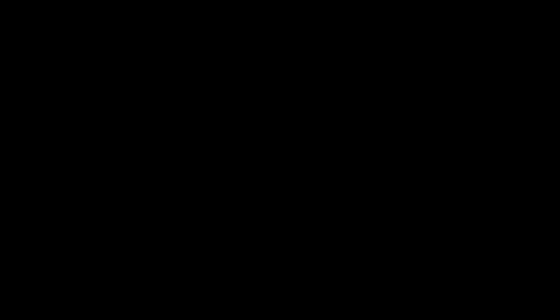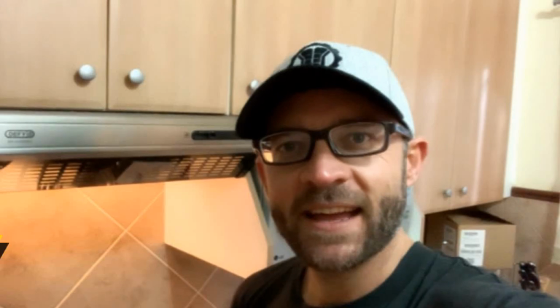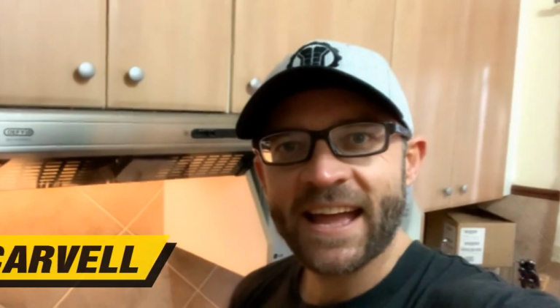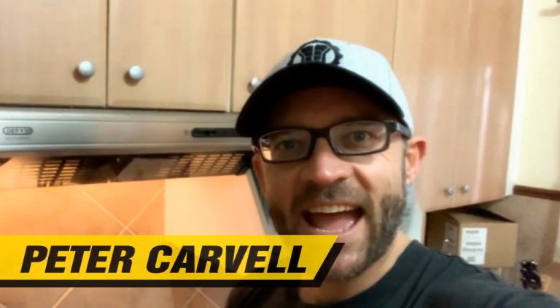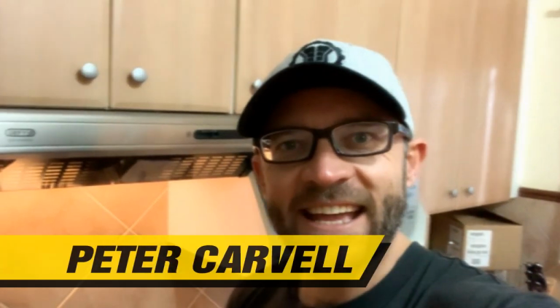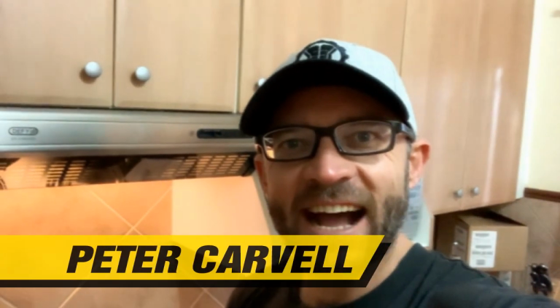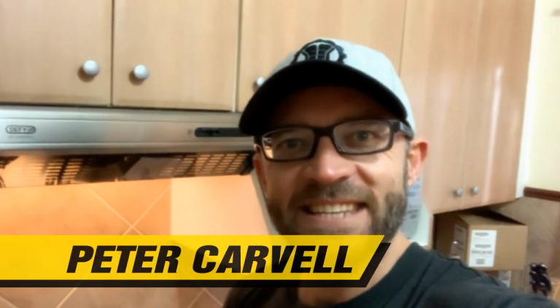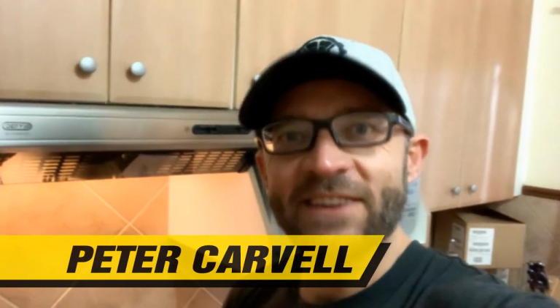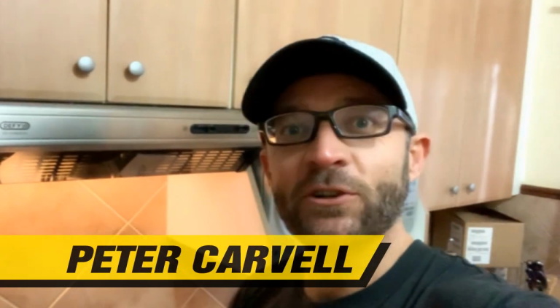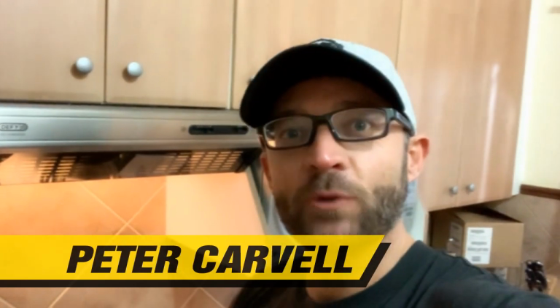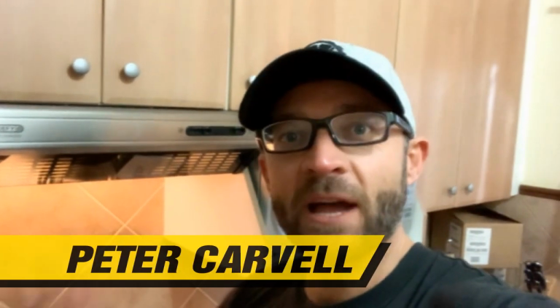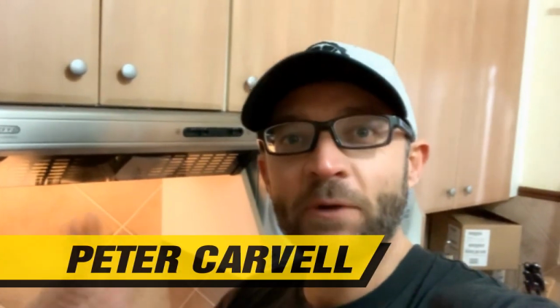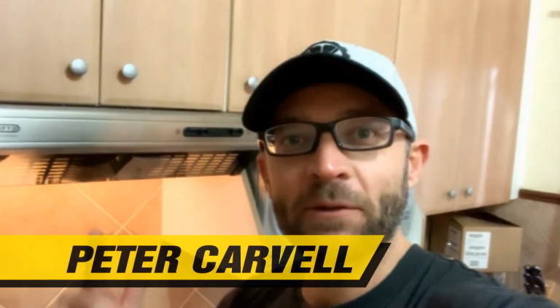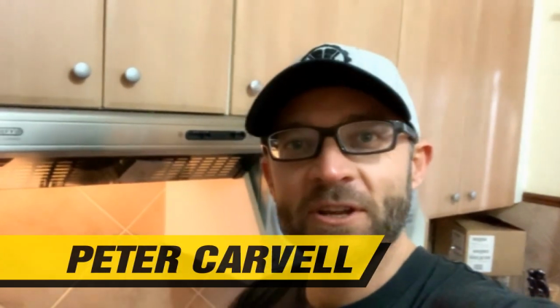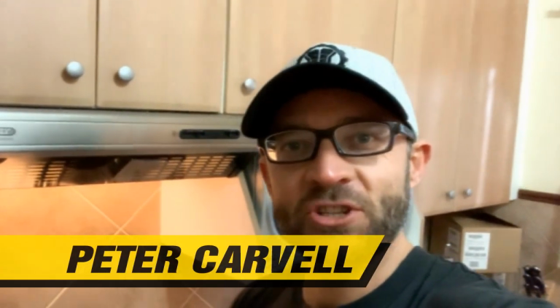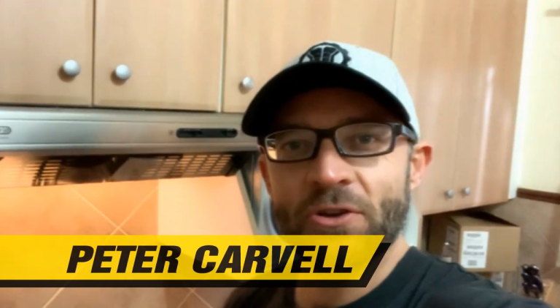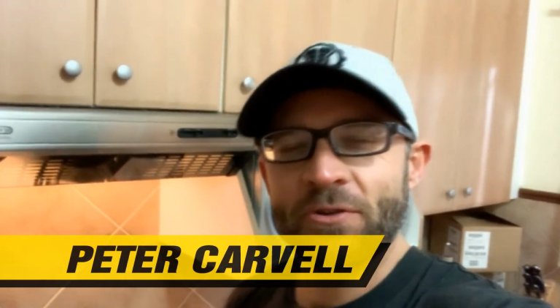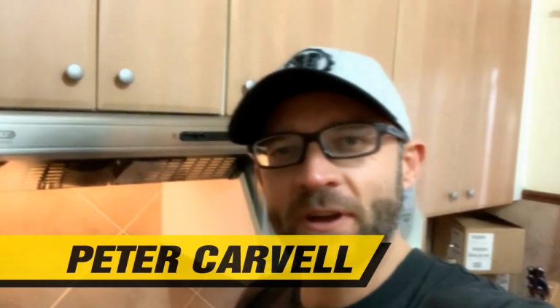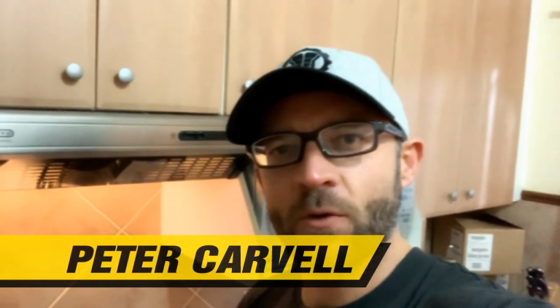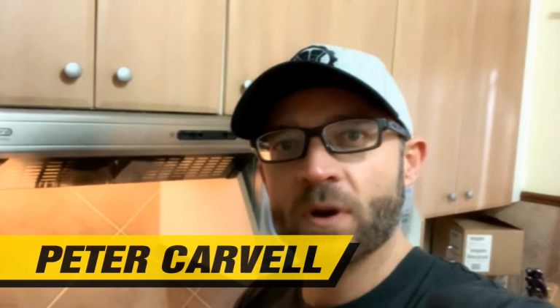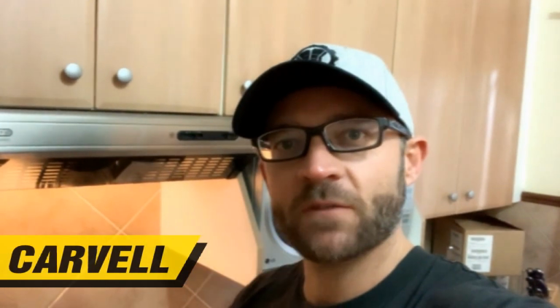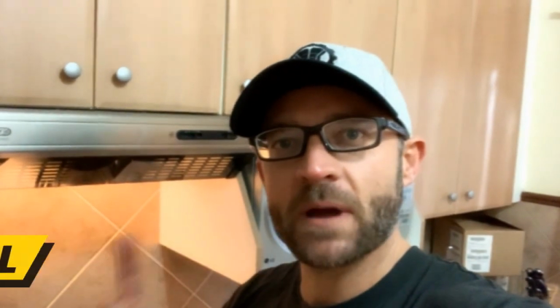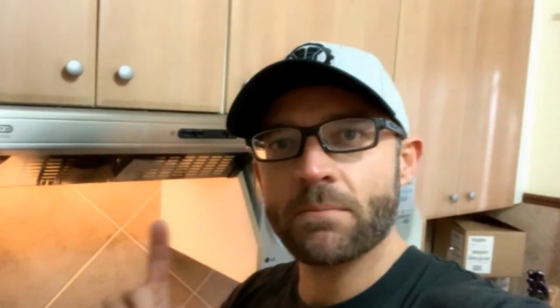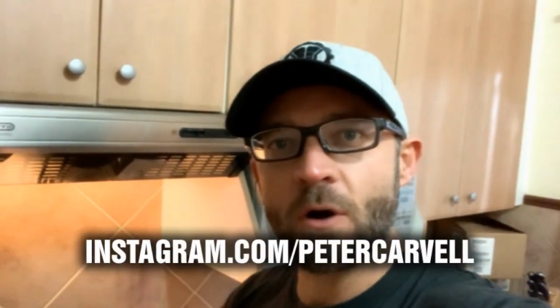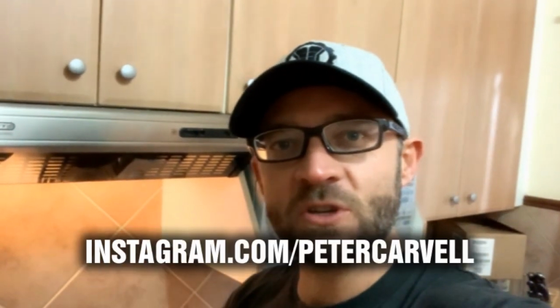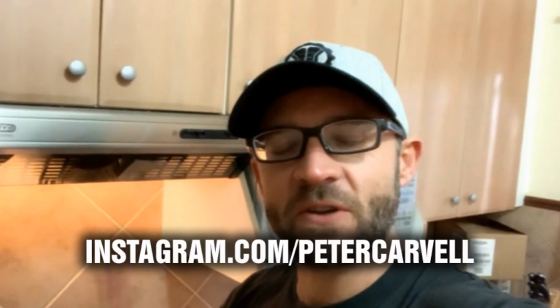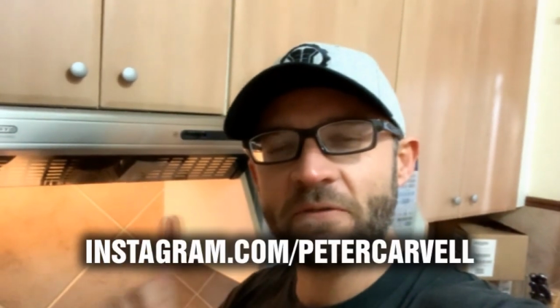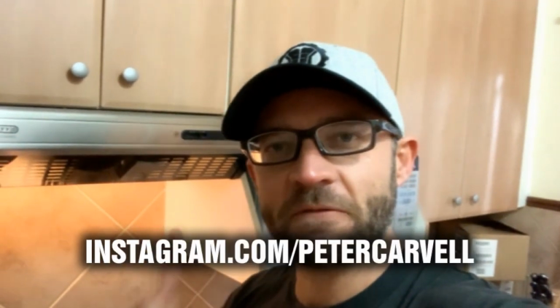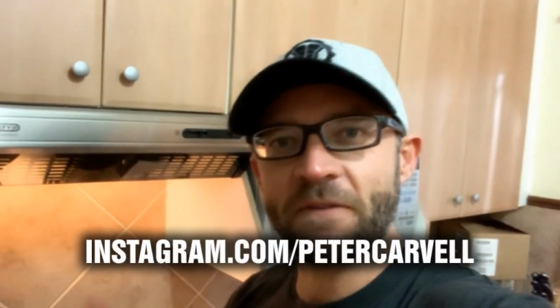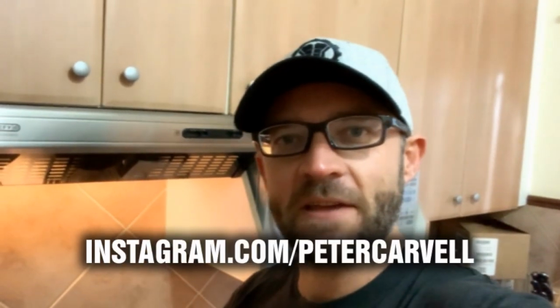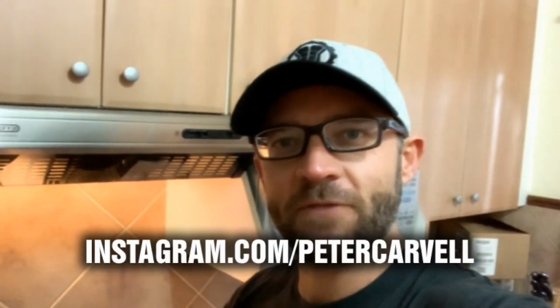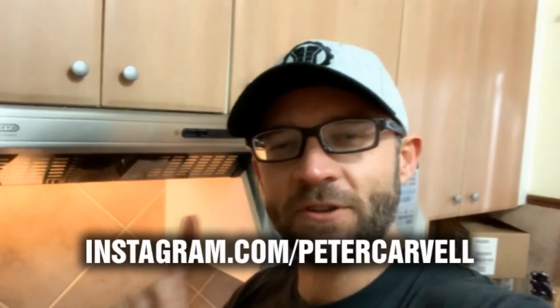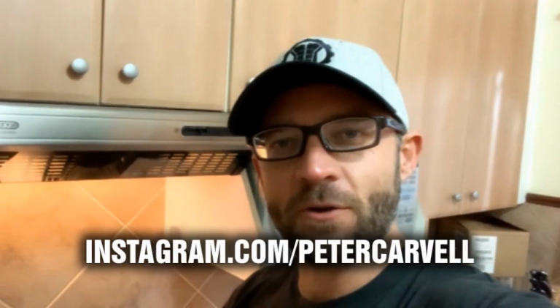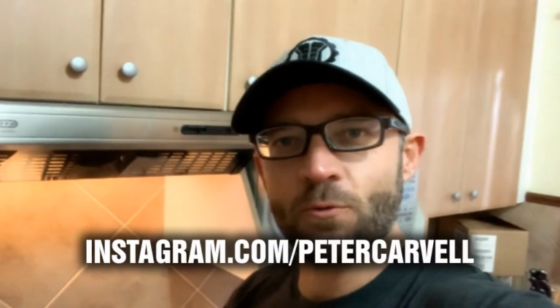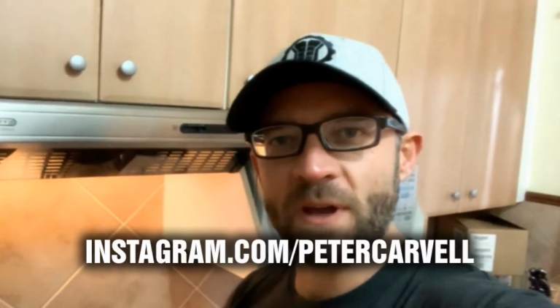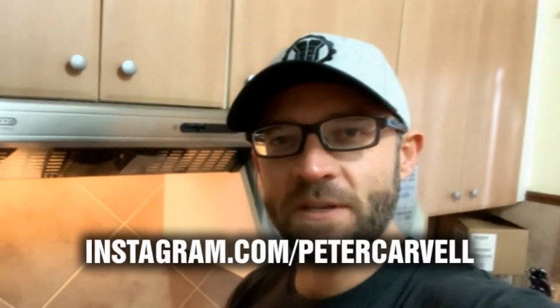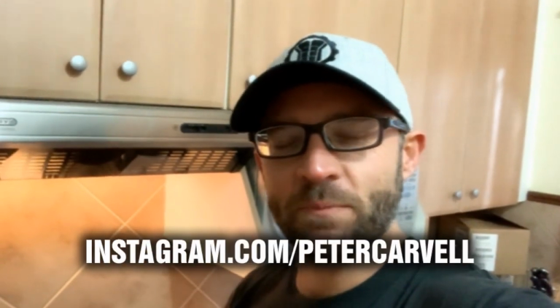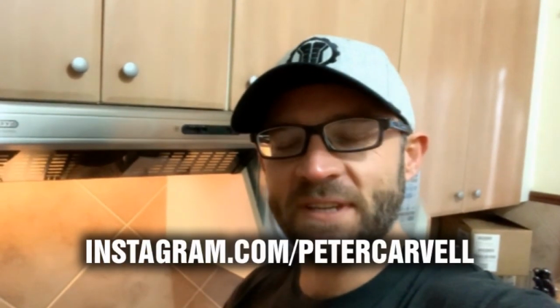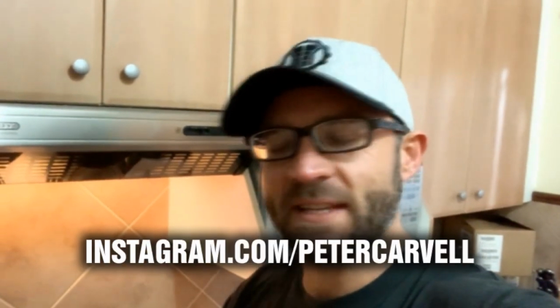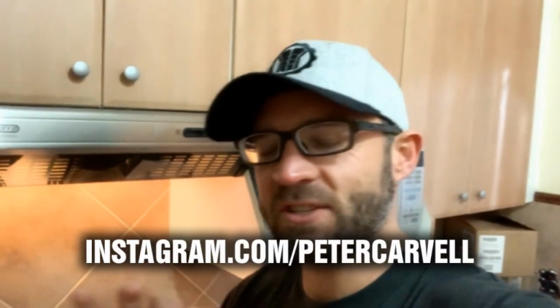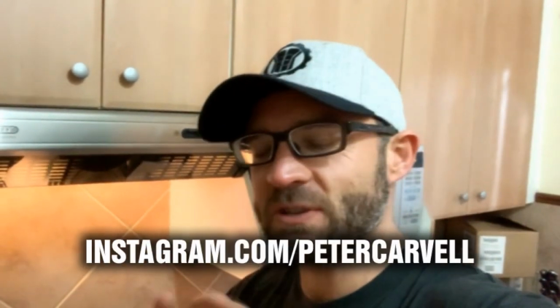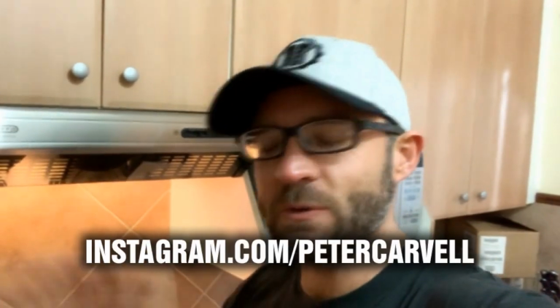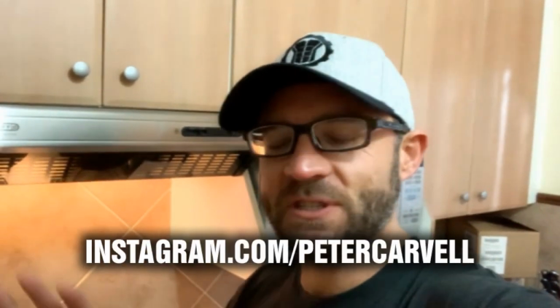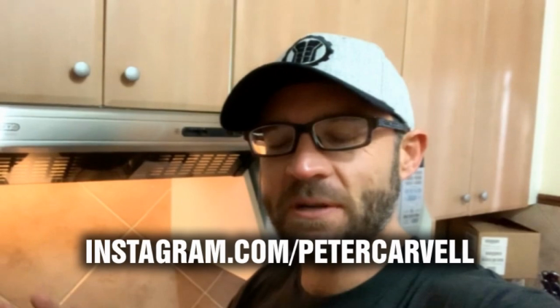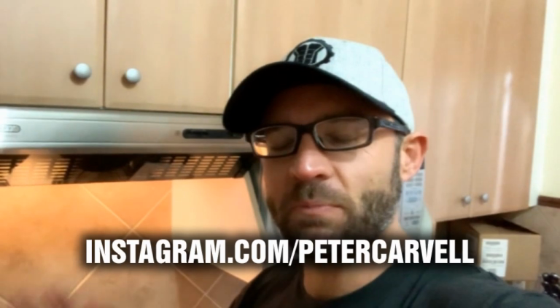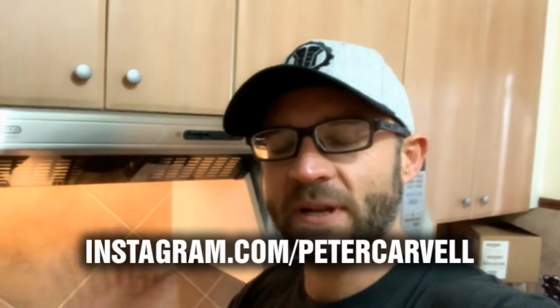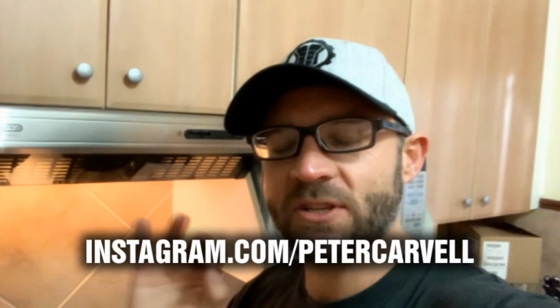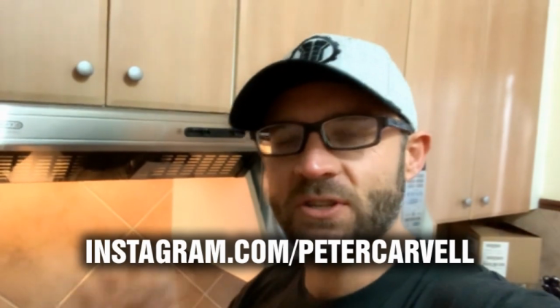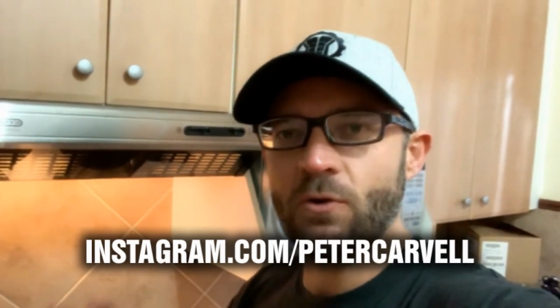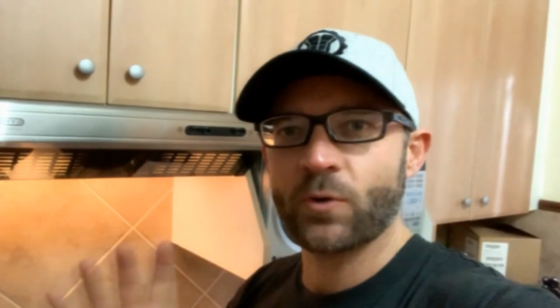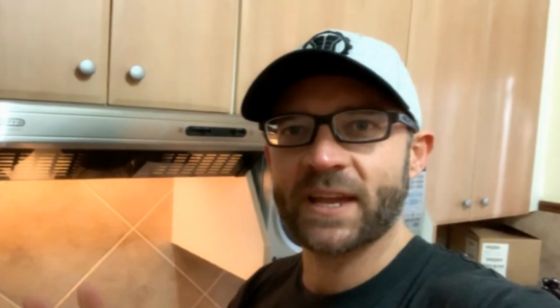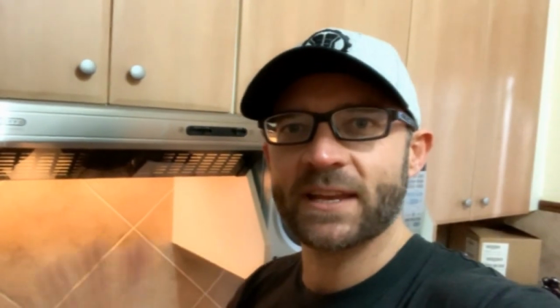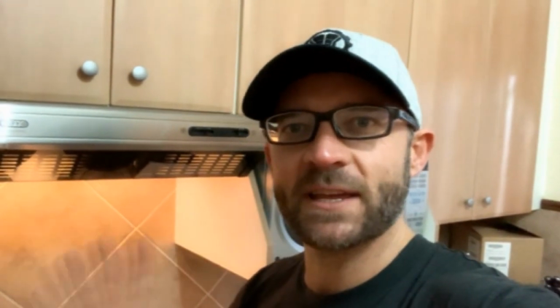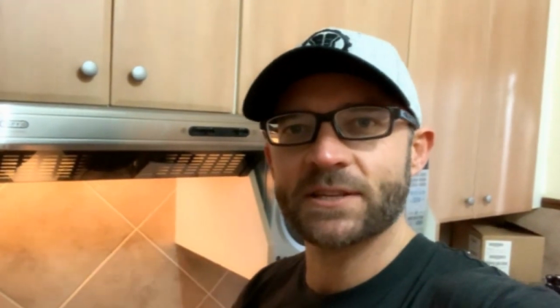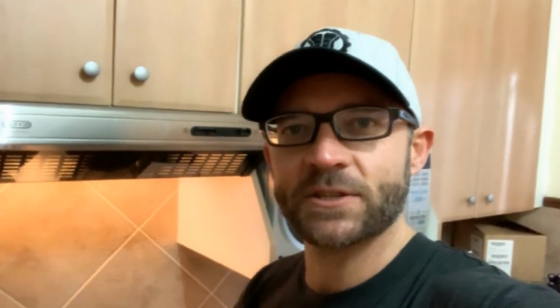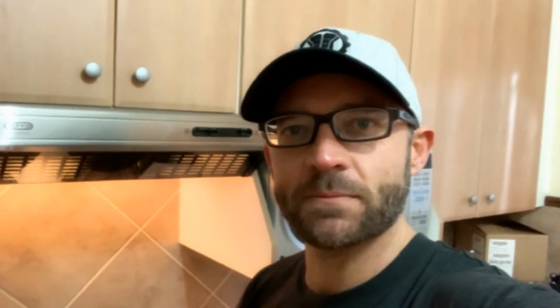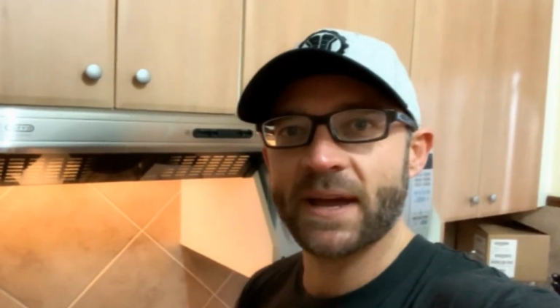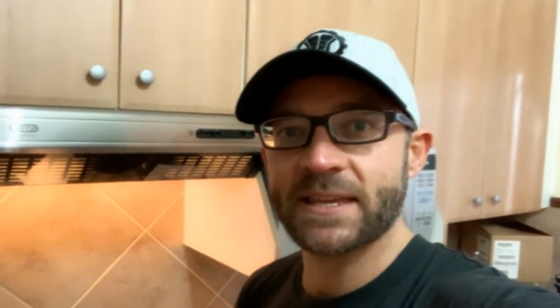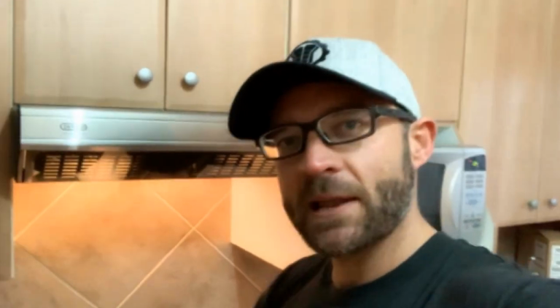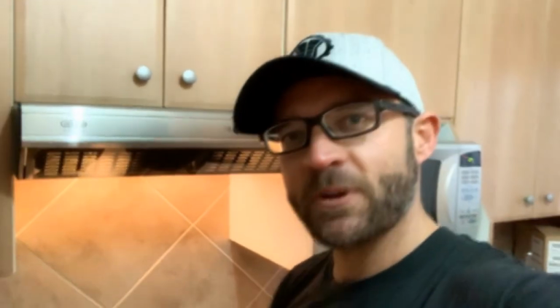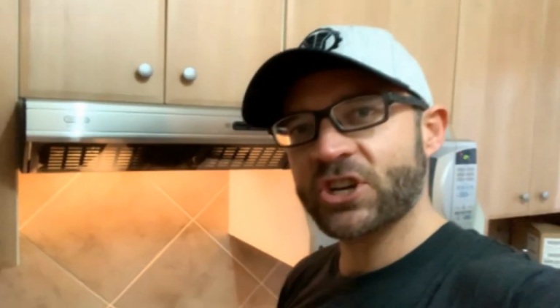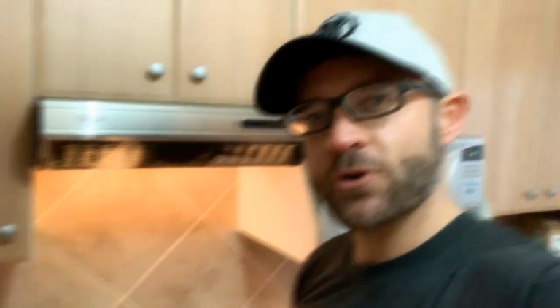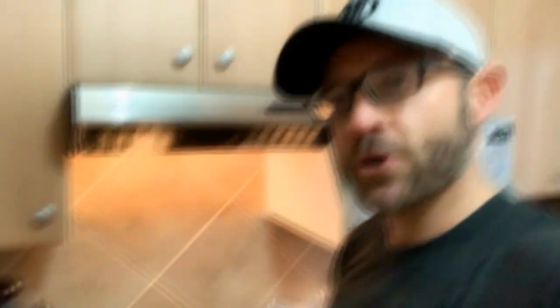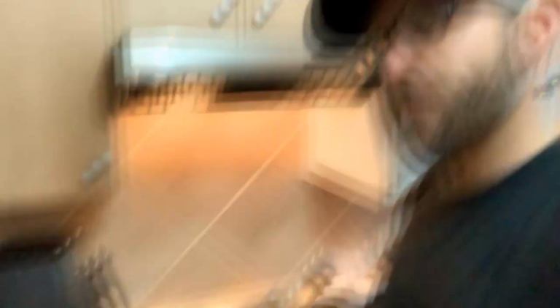Hey guys, how you doing? I quickly want to show you another one of my most favorite recipes that's so simple and so quick and easy to make. Let me show you.